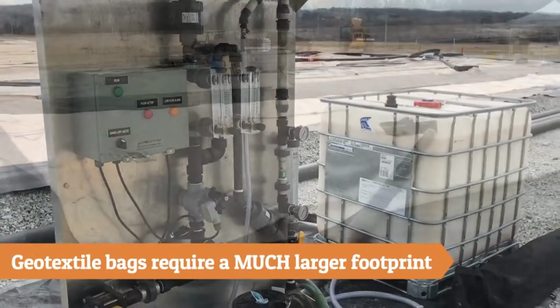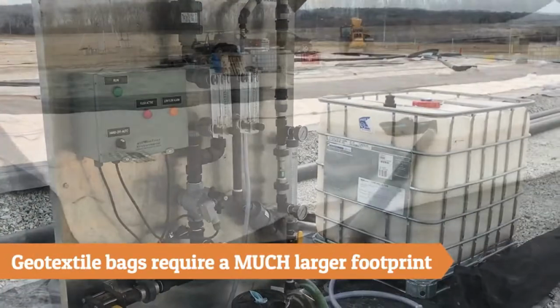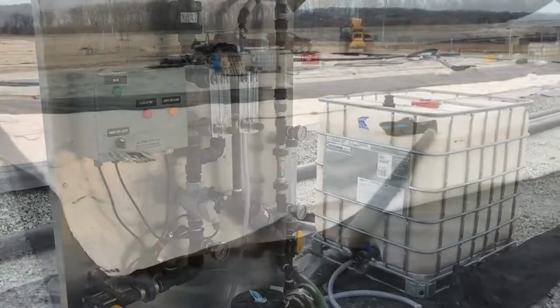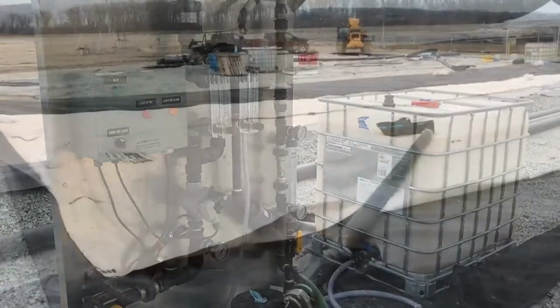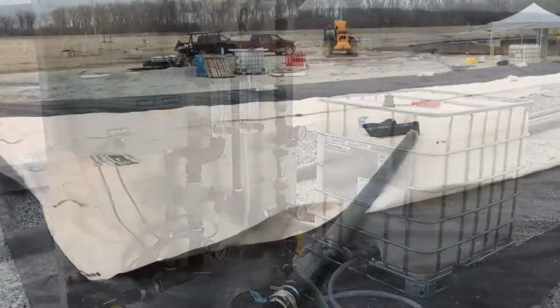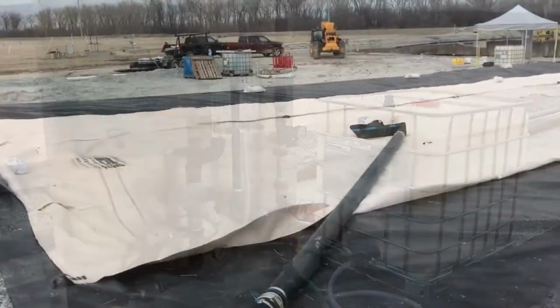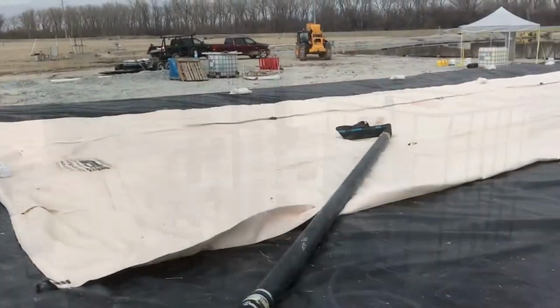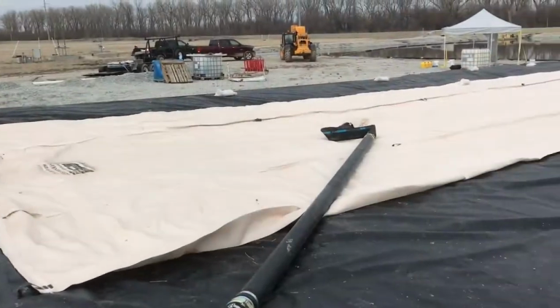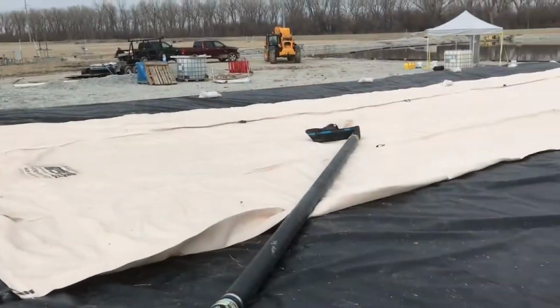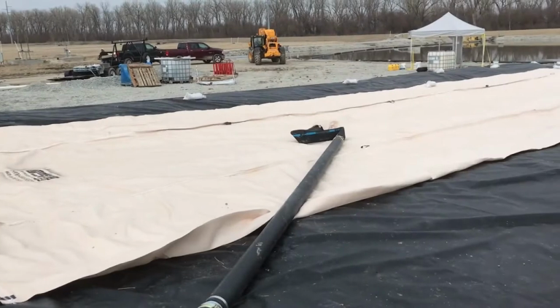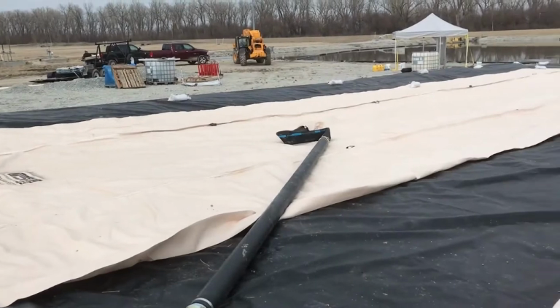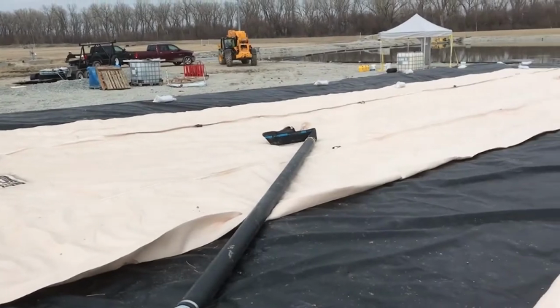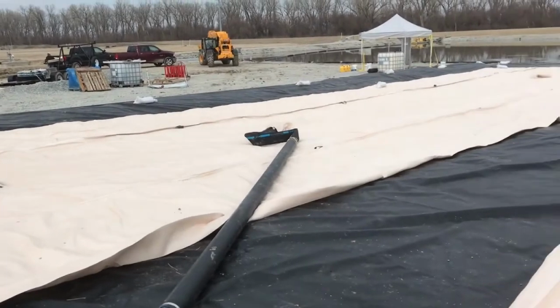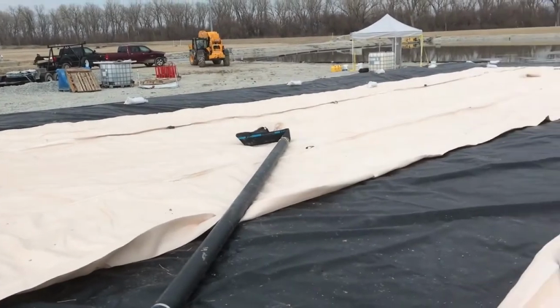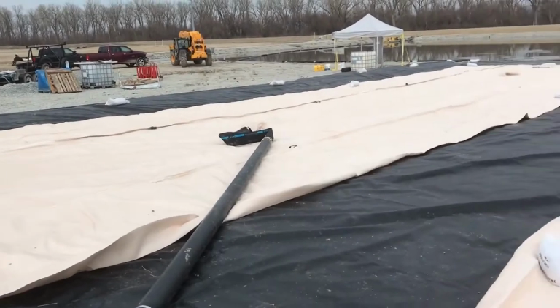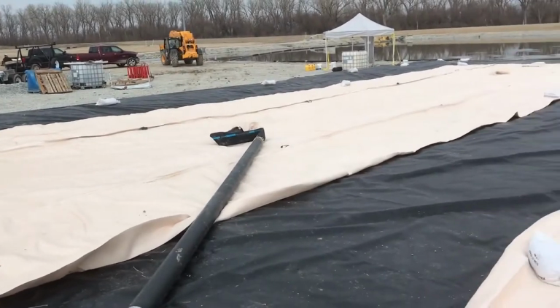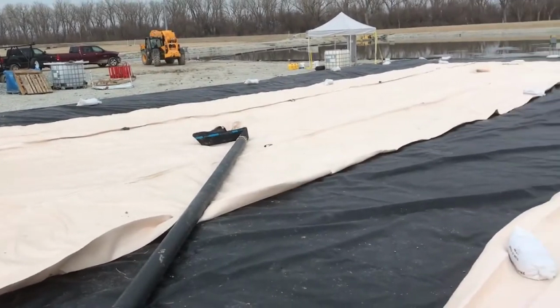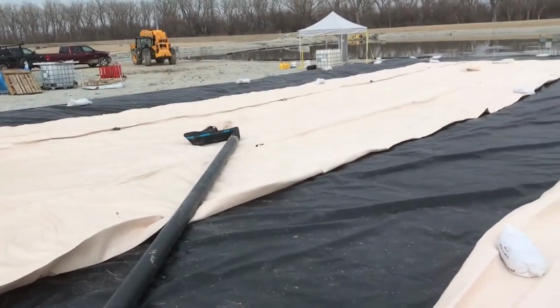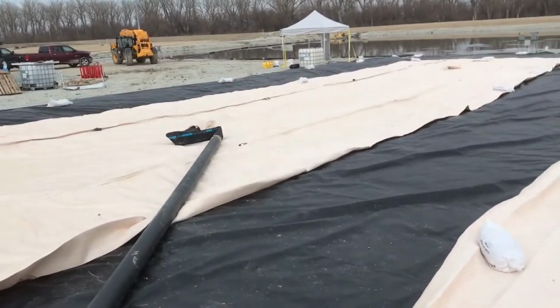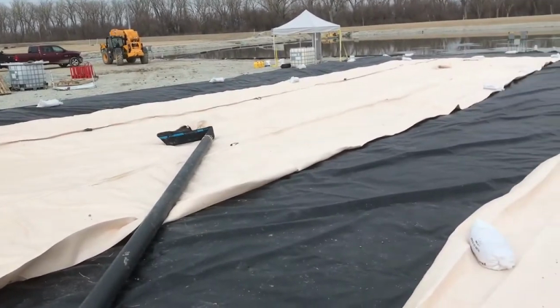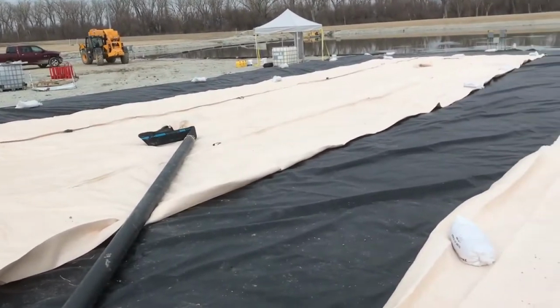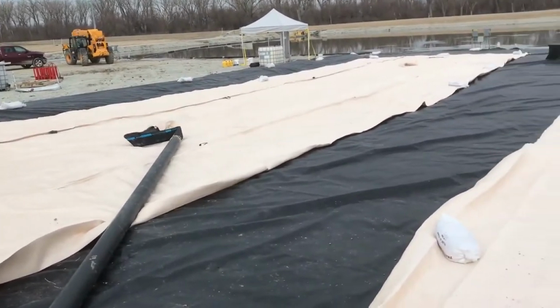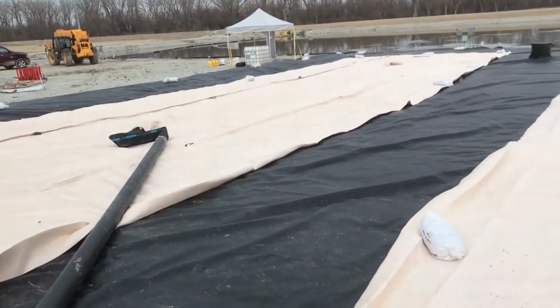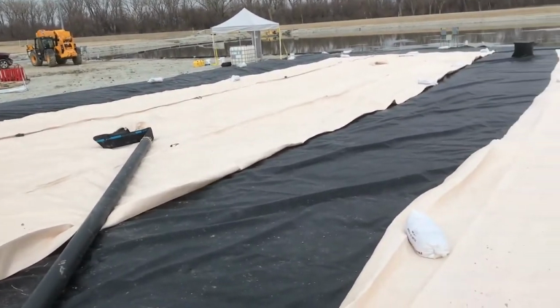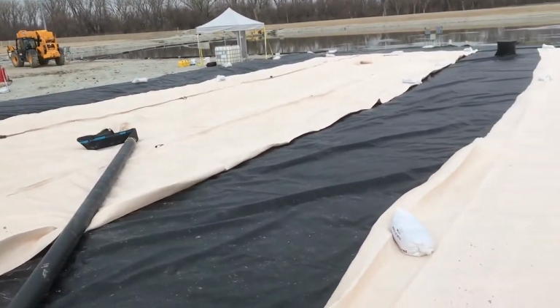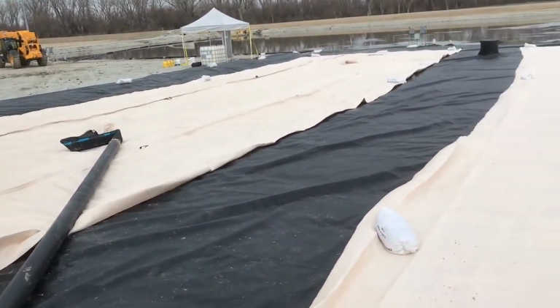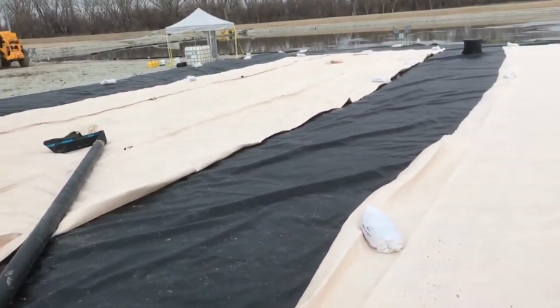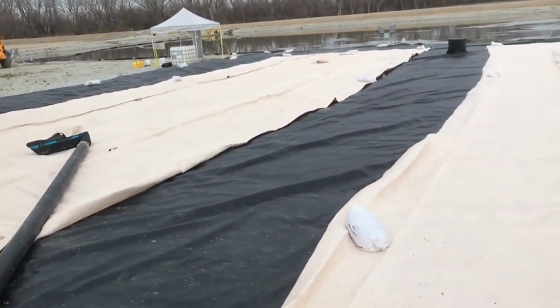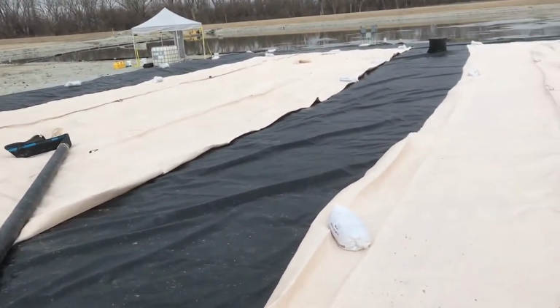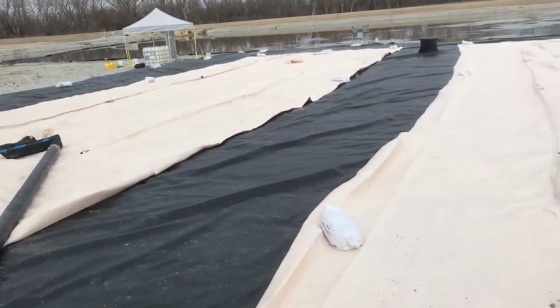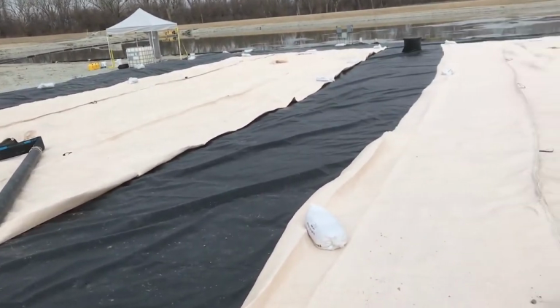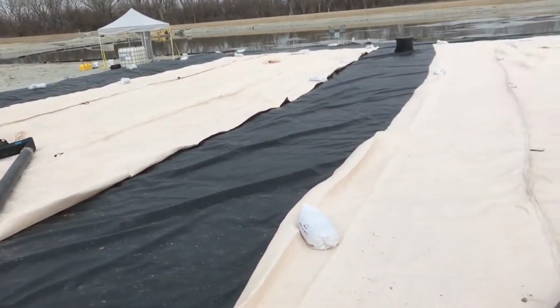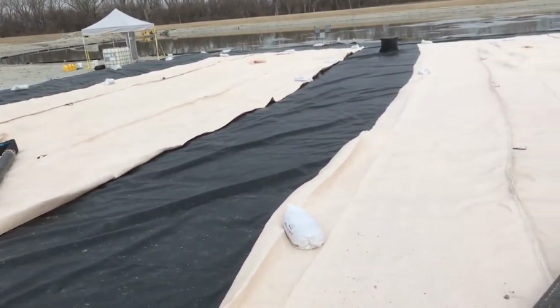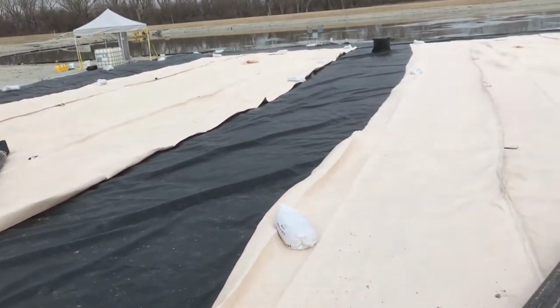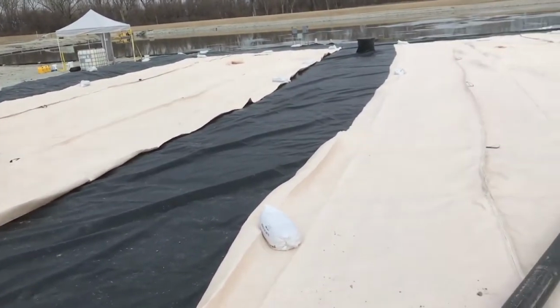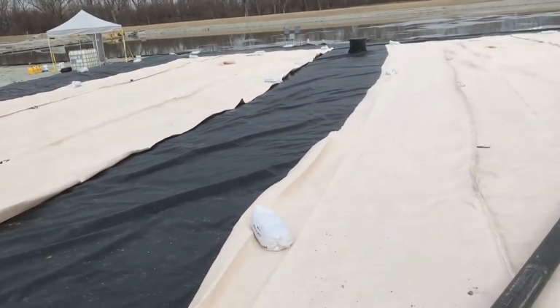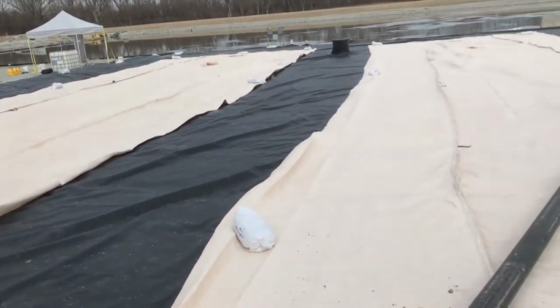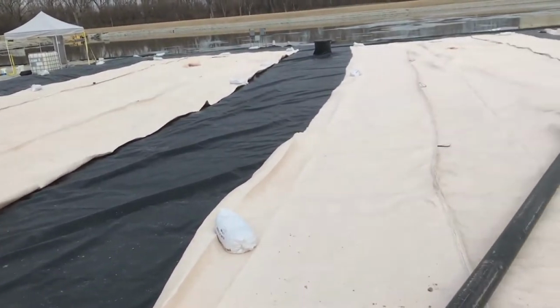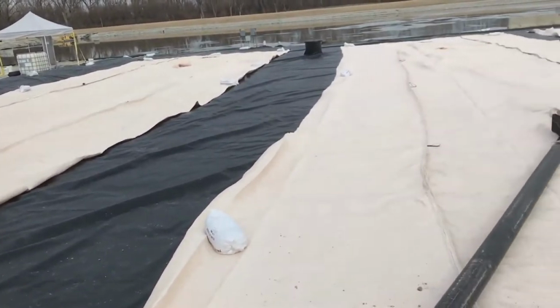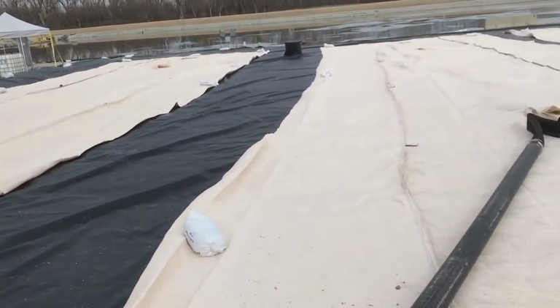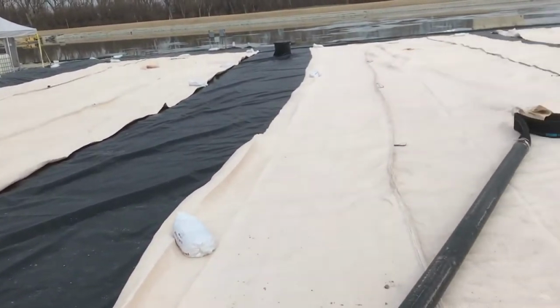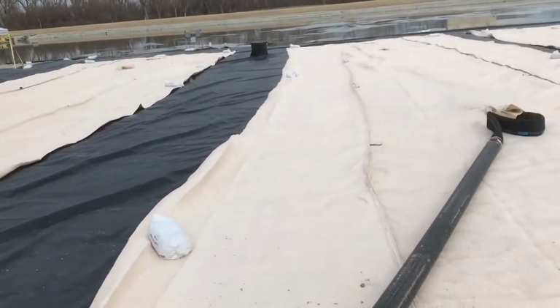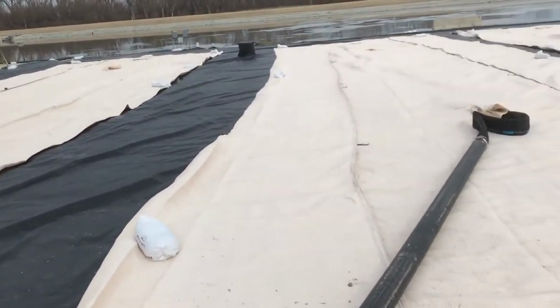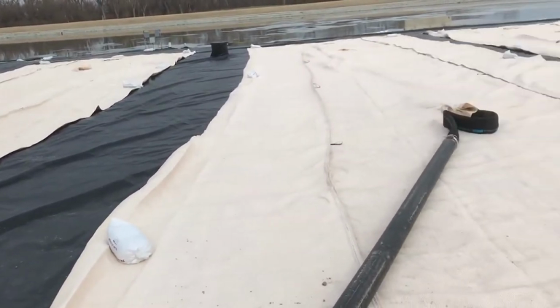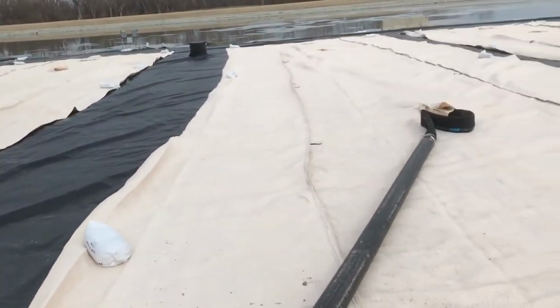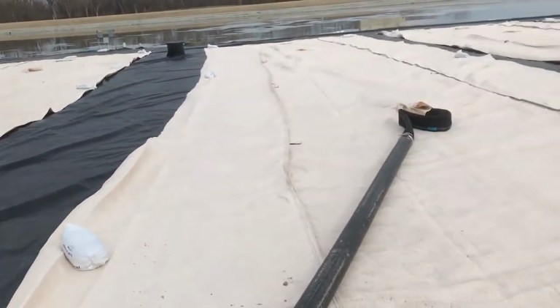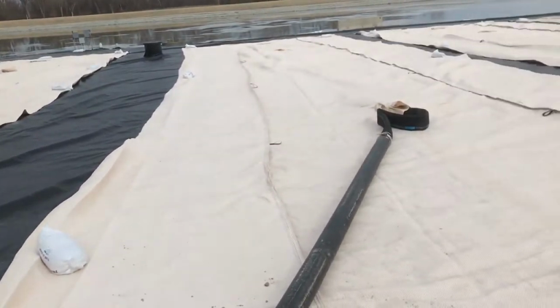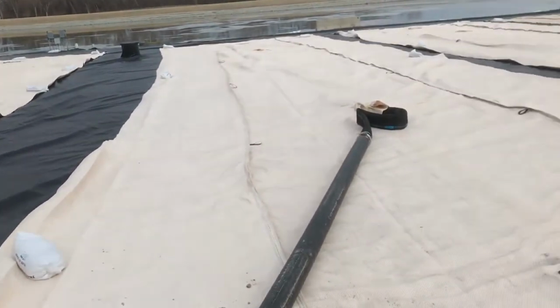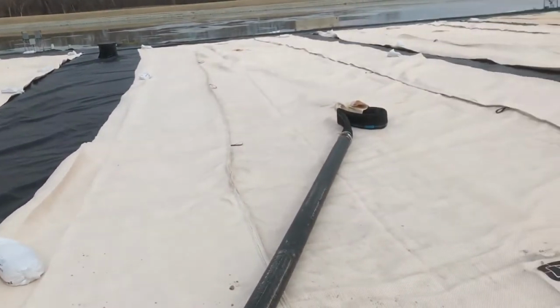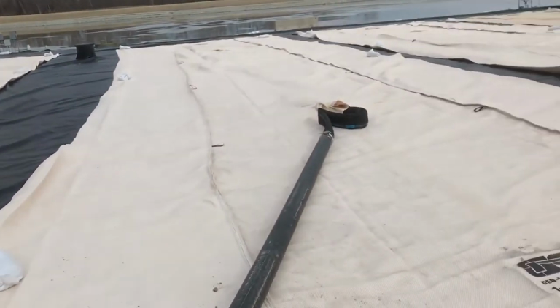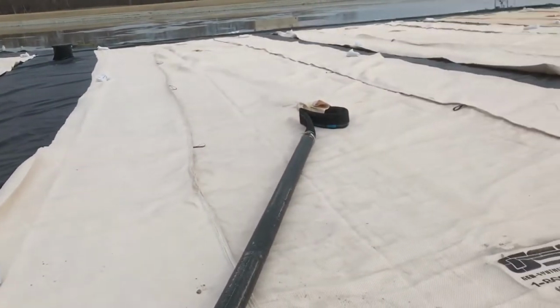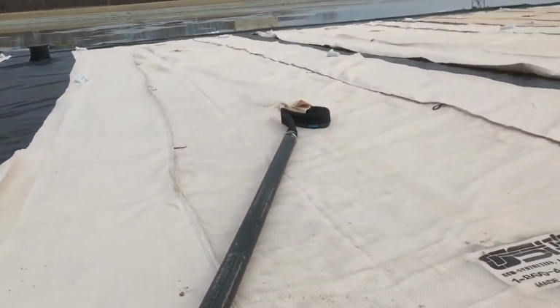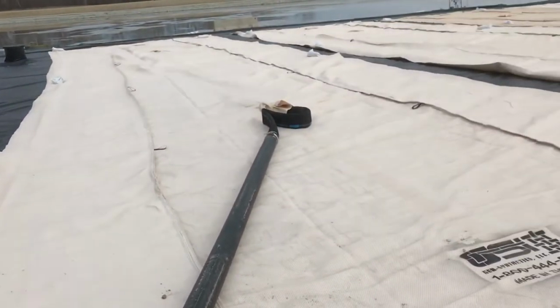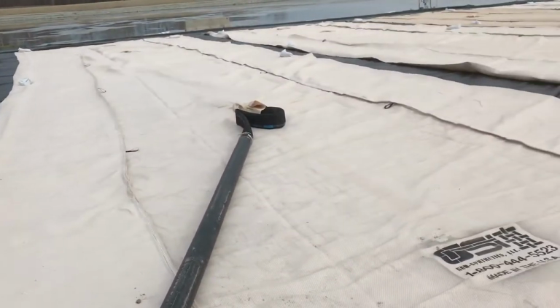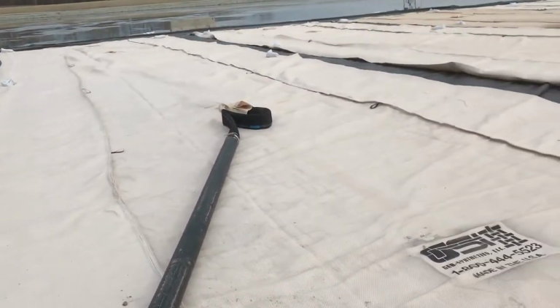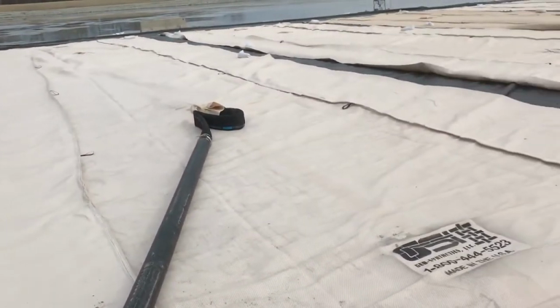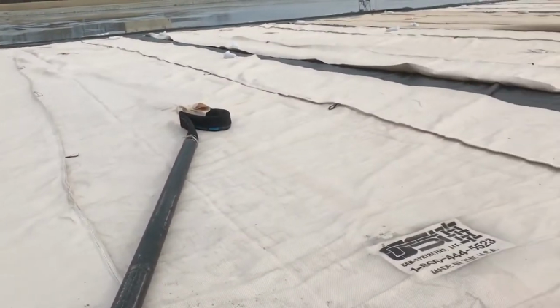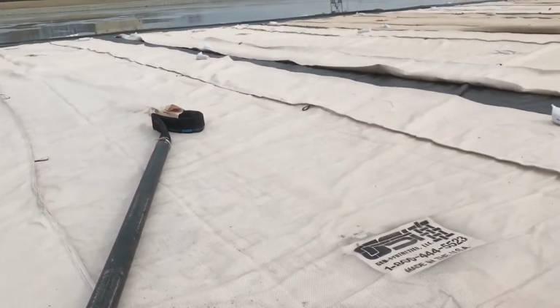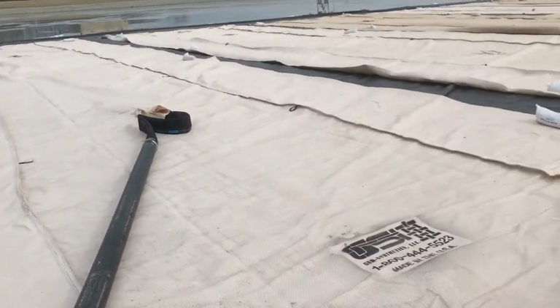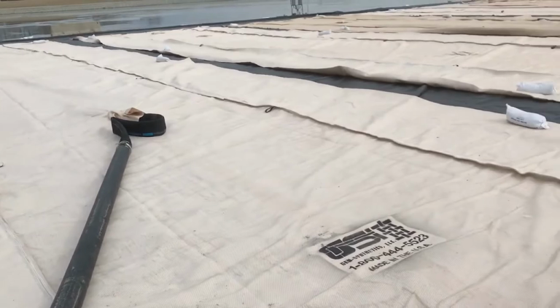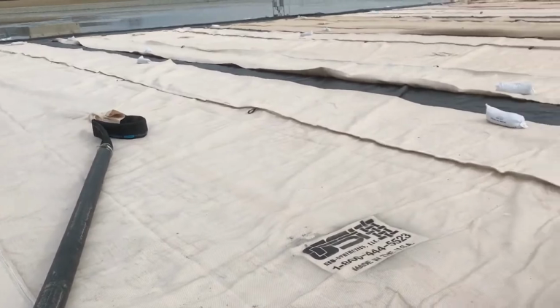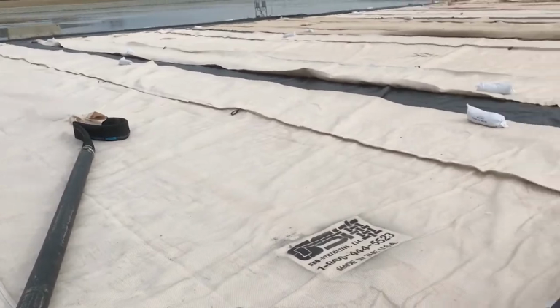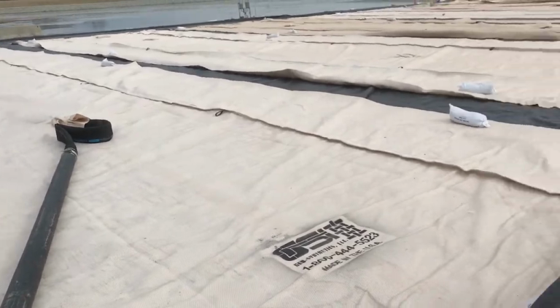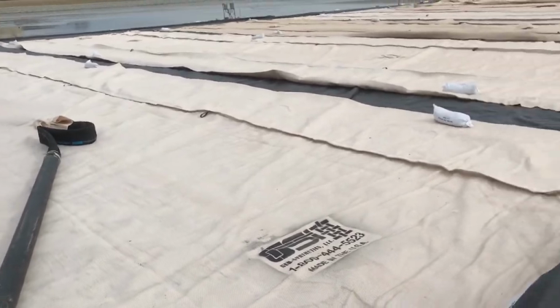The larger the project, the more space, the larger the liner costs, and the longer the length of time for completing the project.